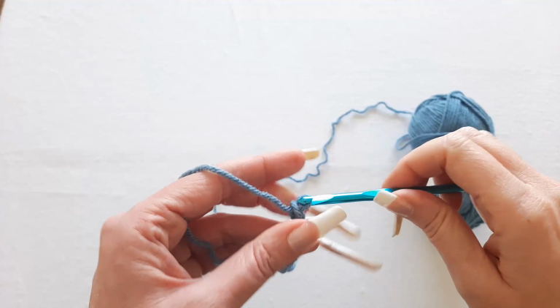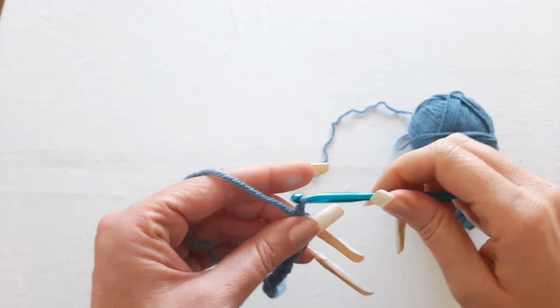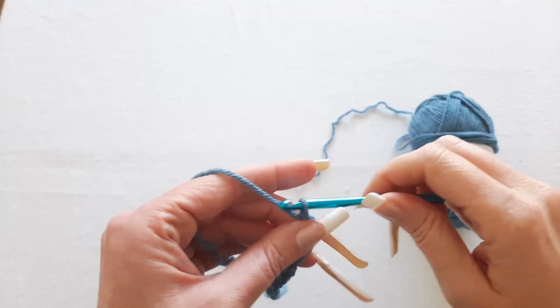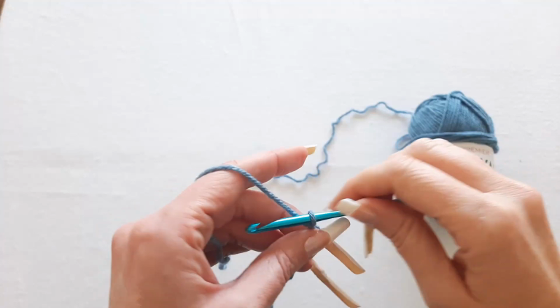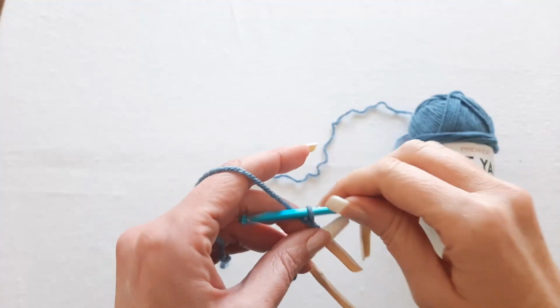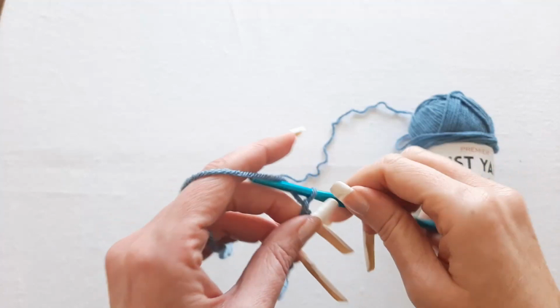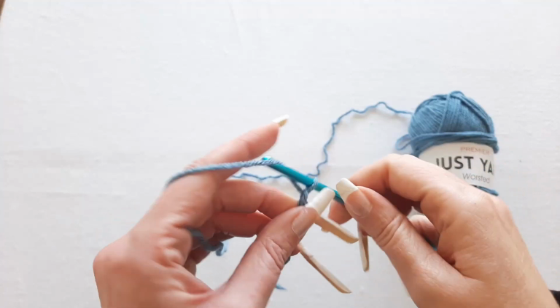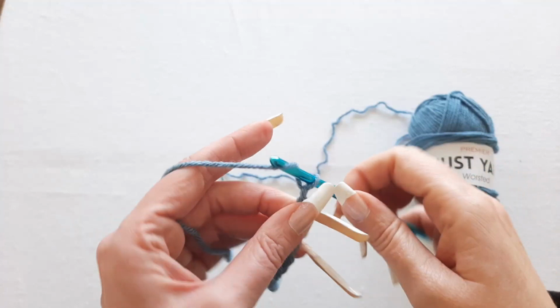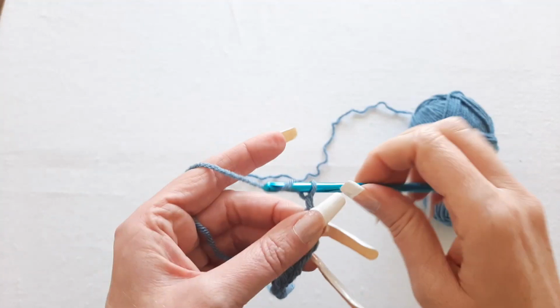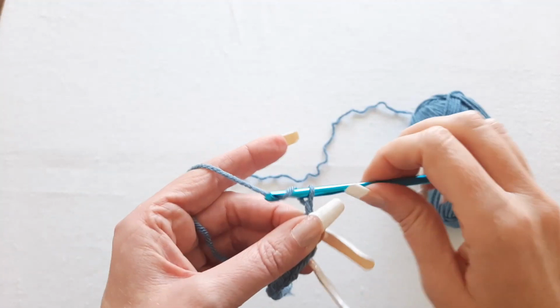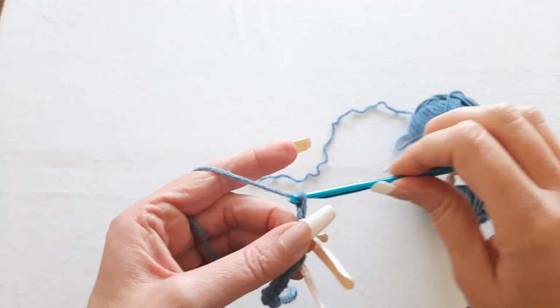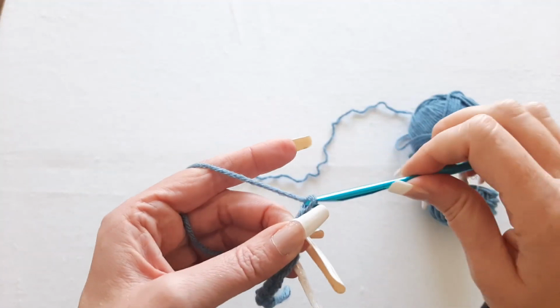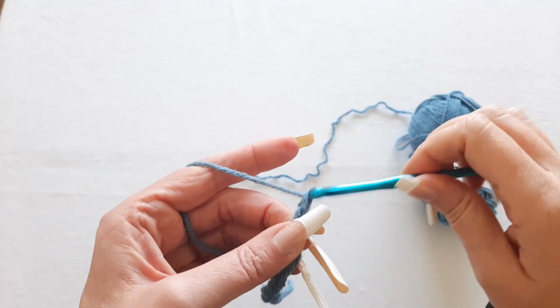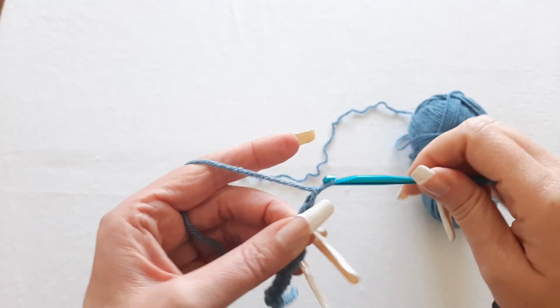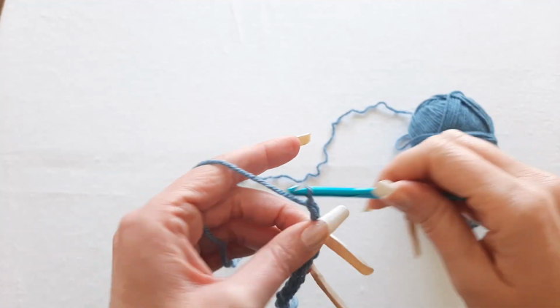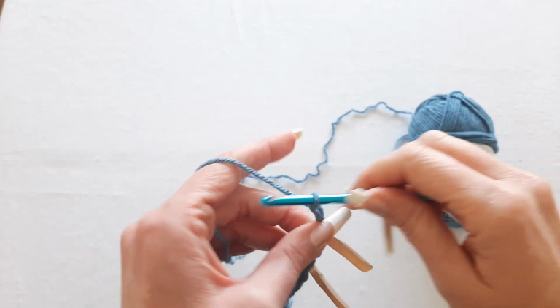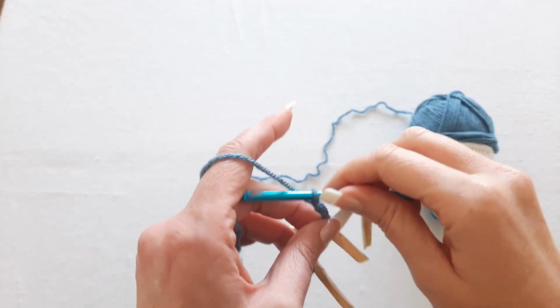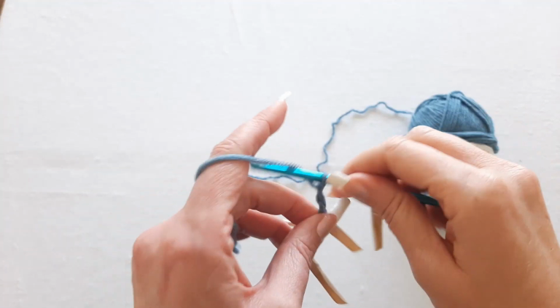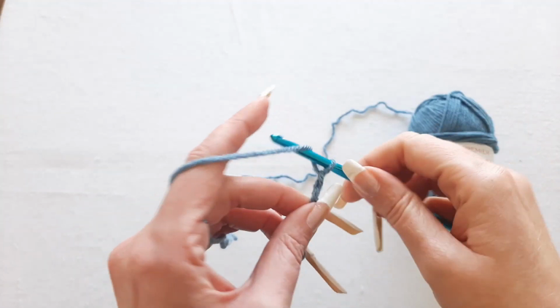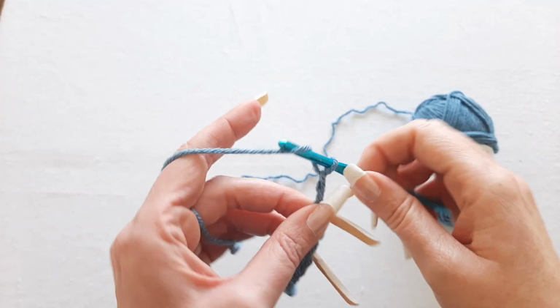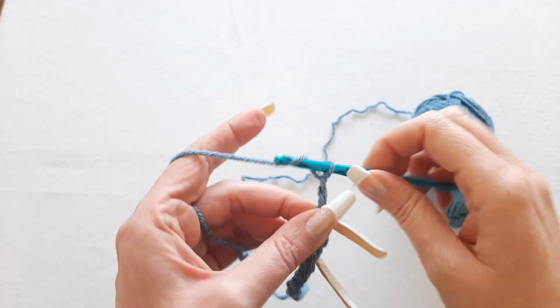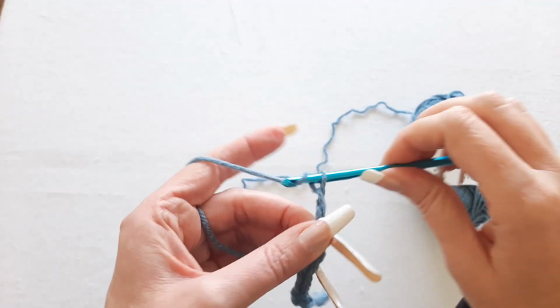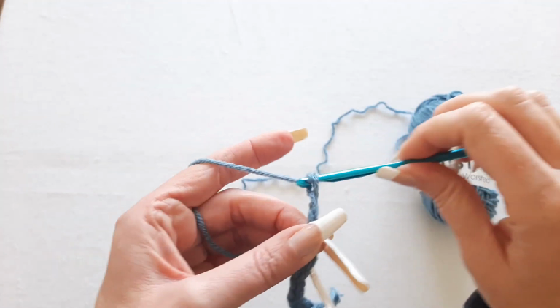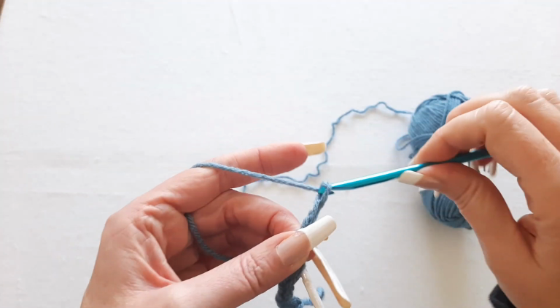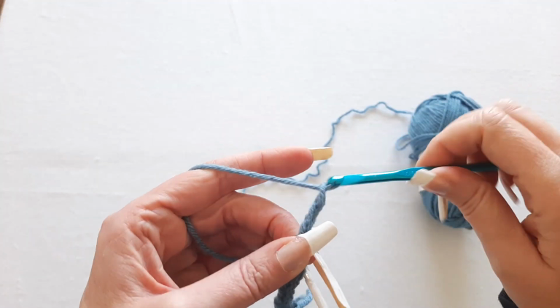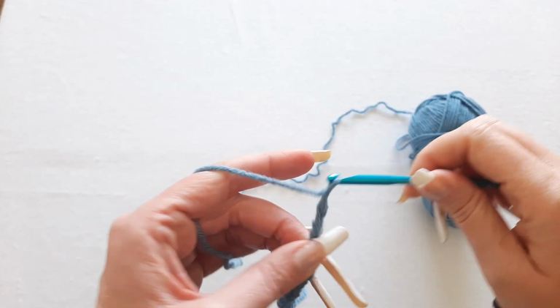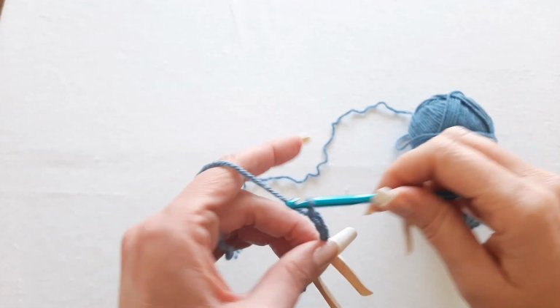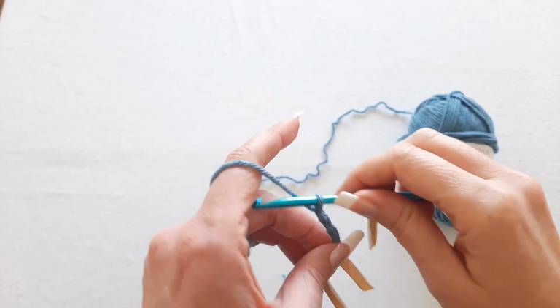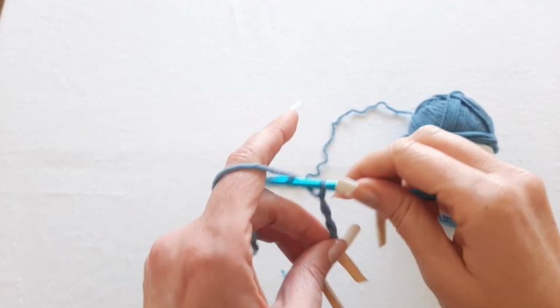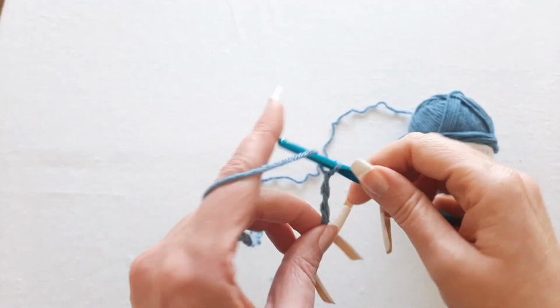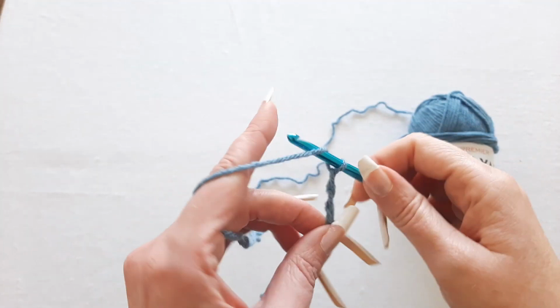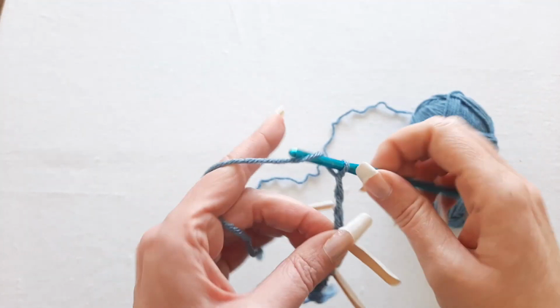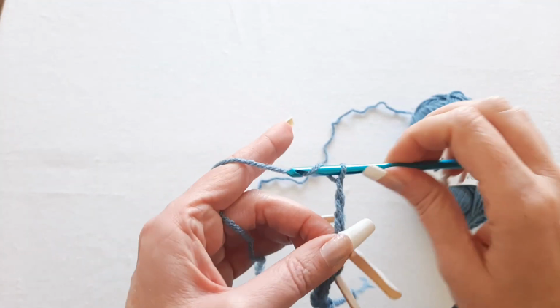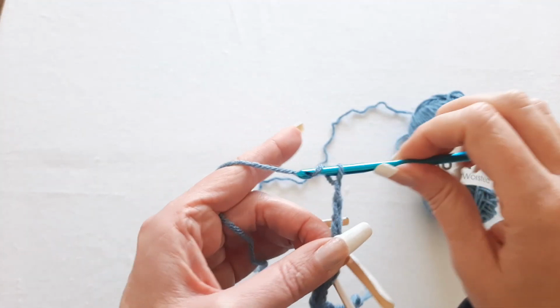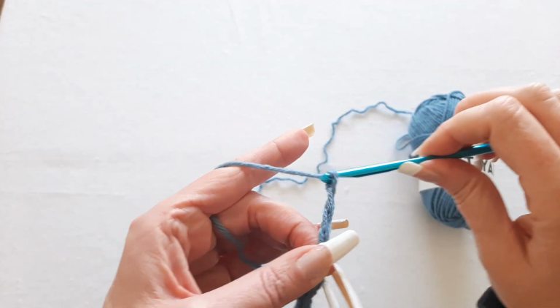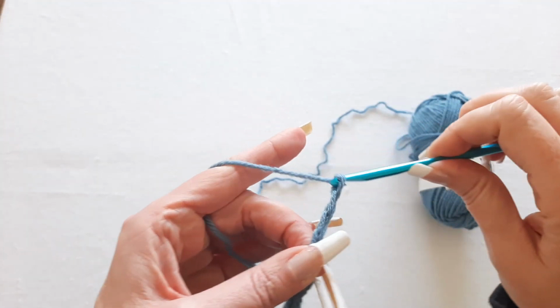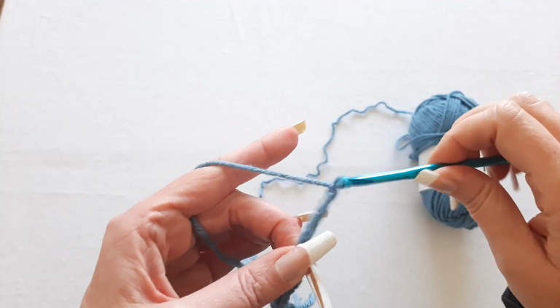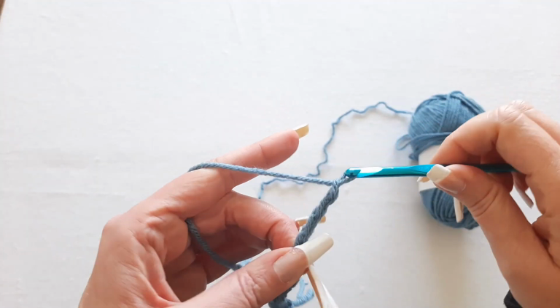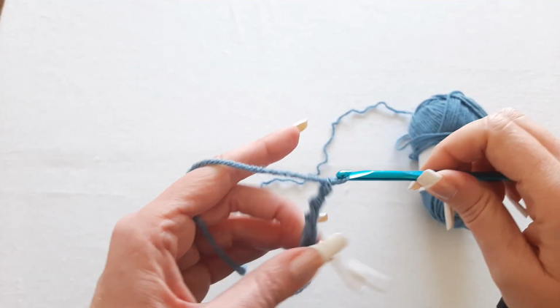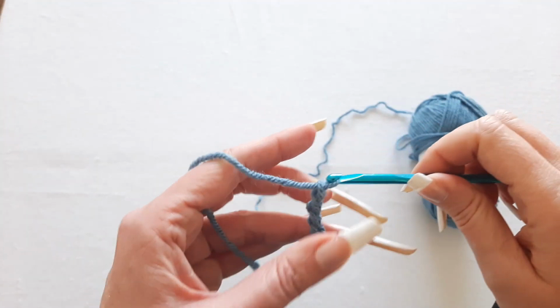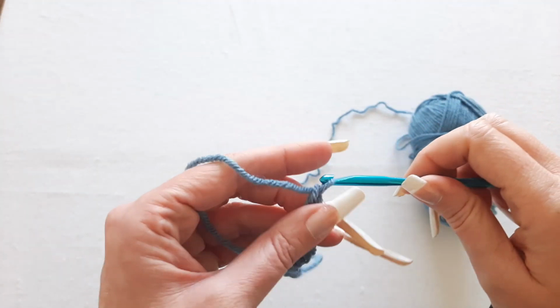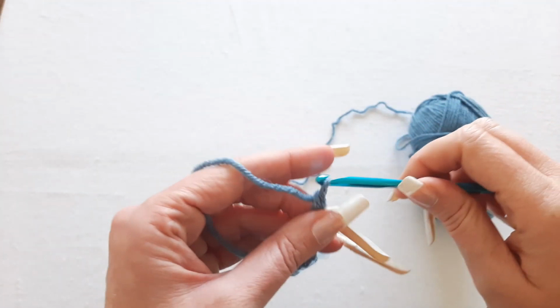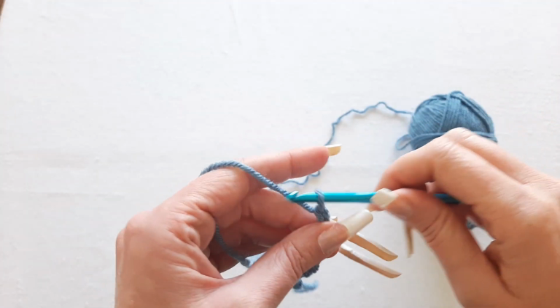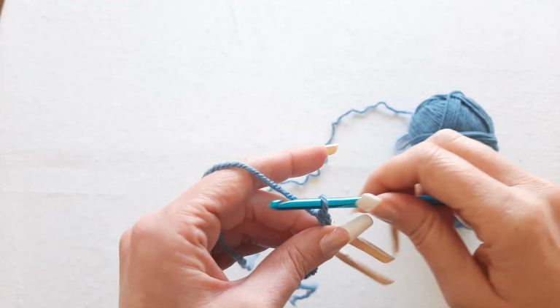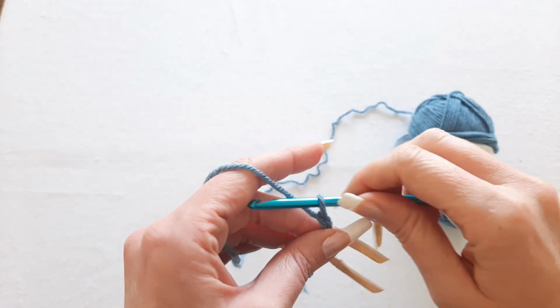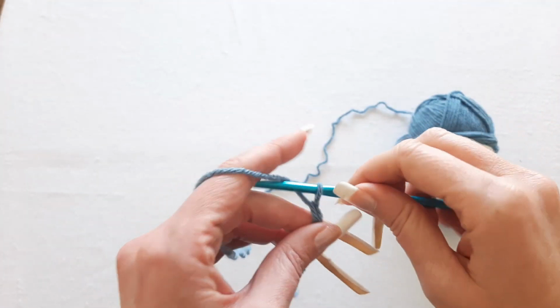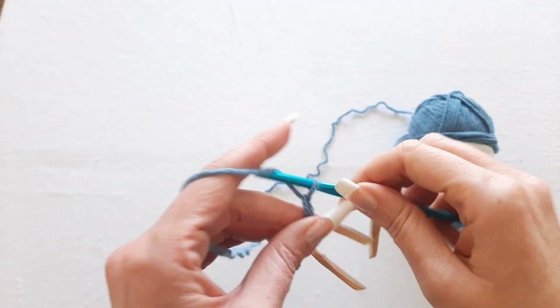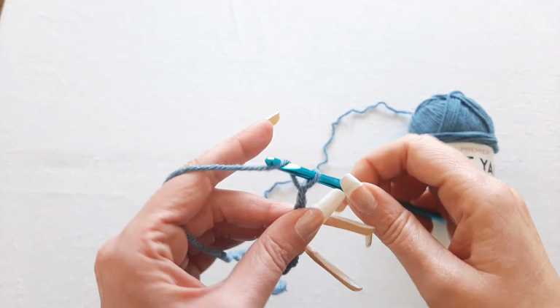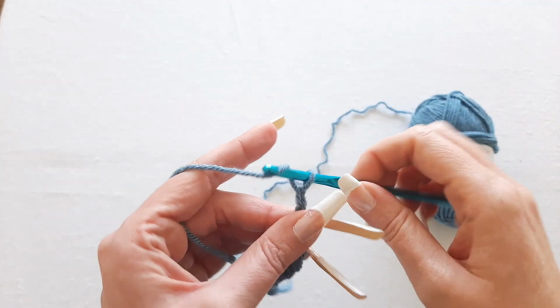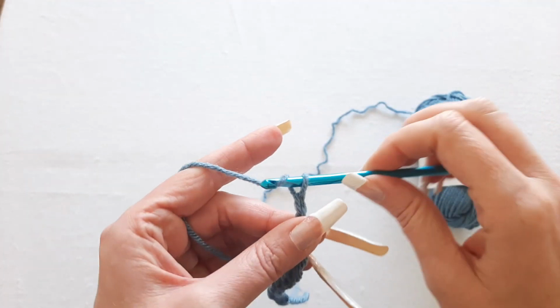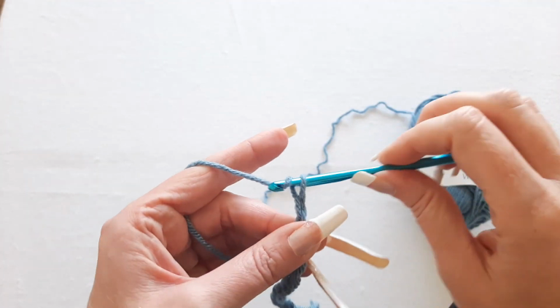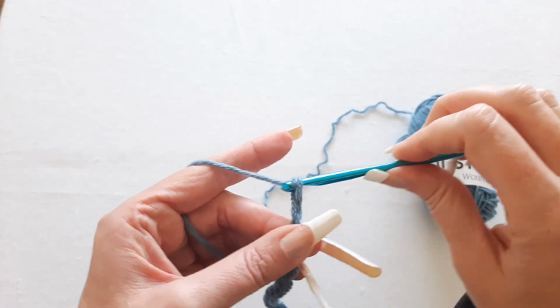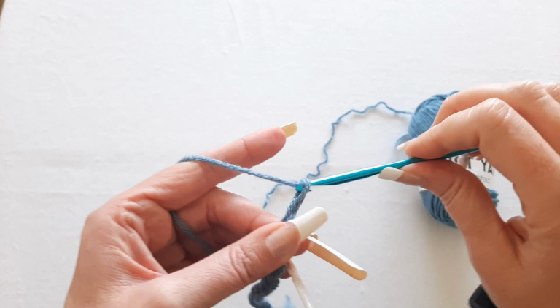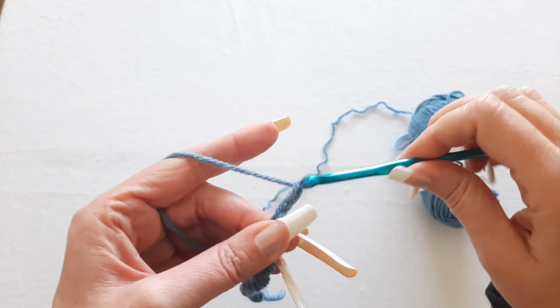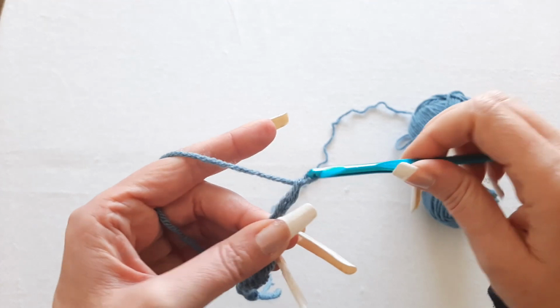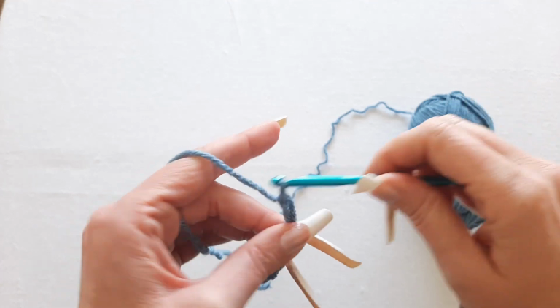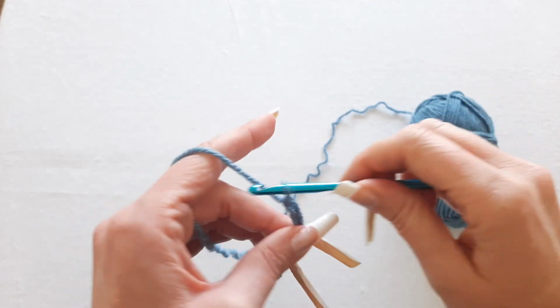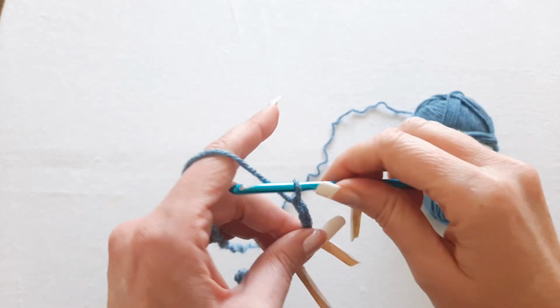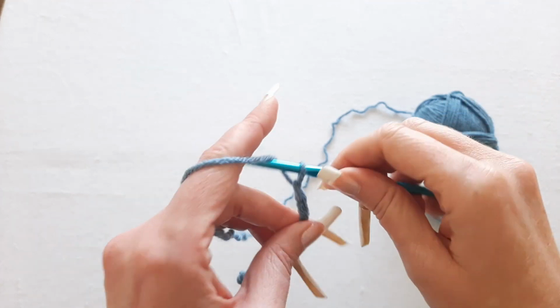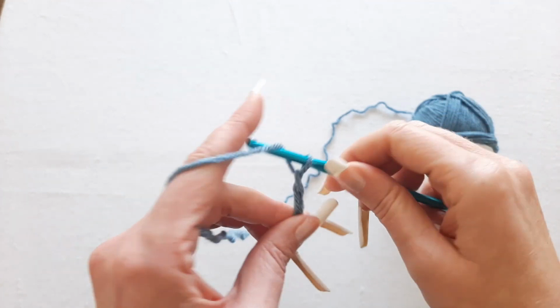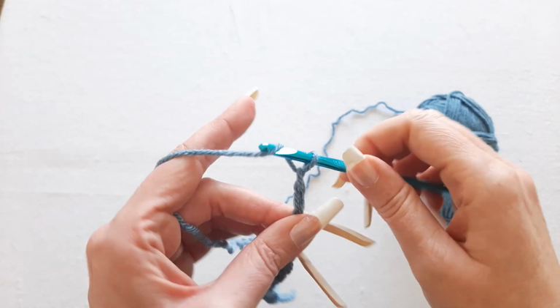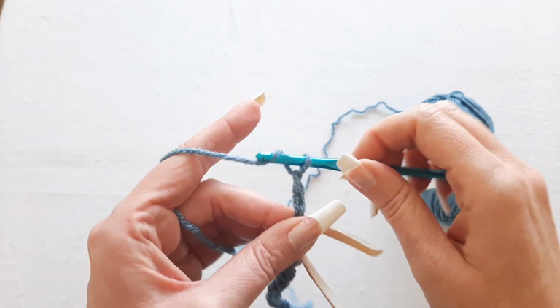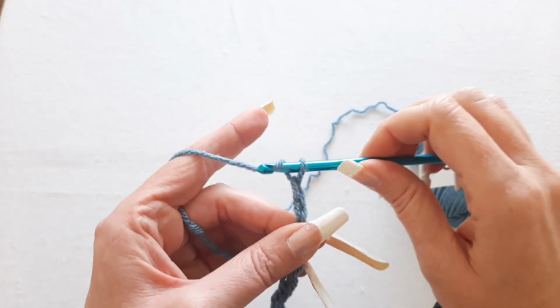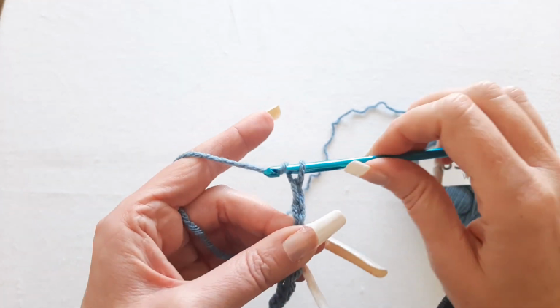One of the most difficult things to master when you're first learning to crochet is how to hold your yarn and get that tension just right.